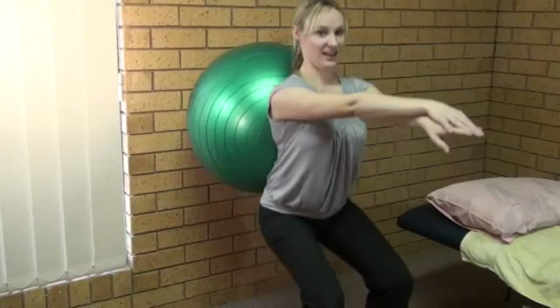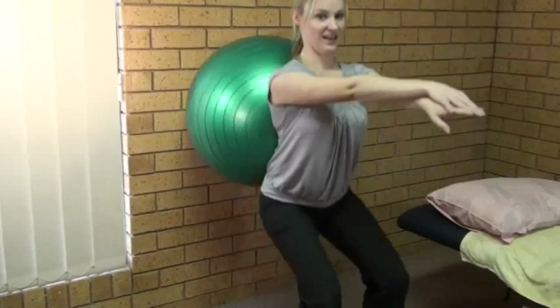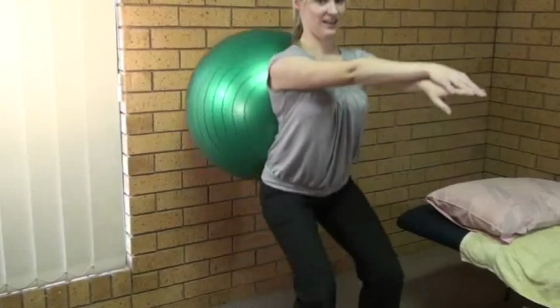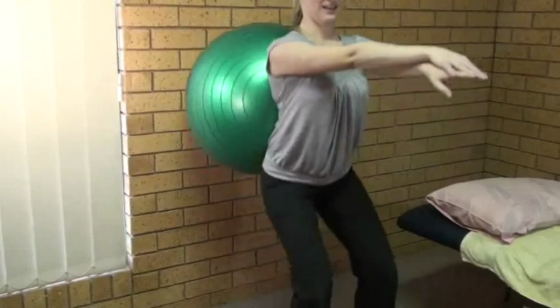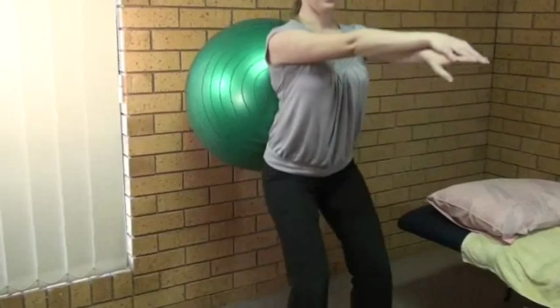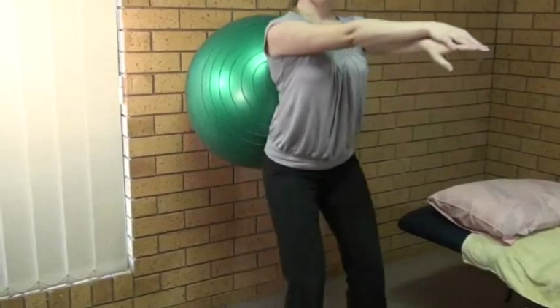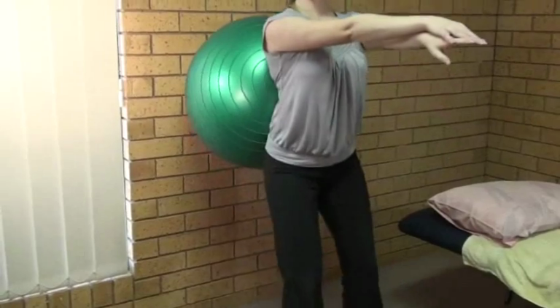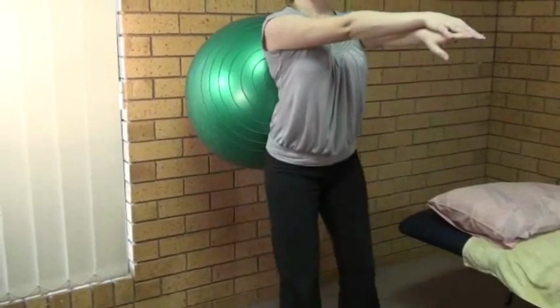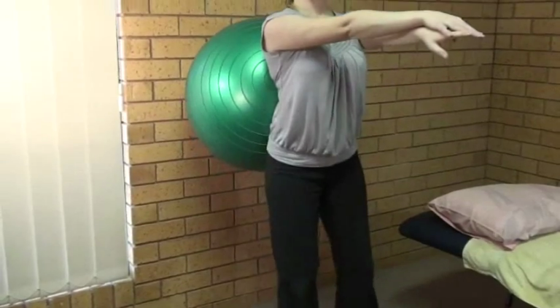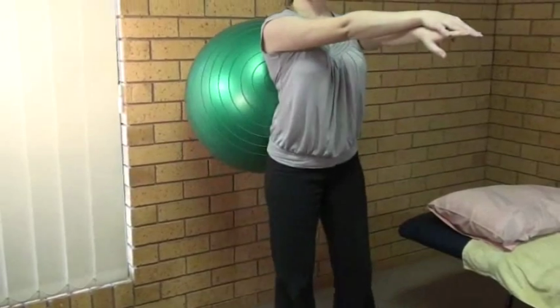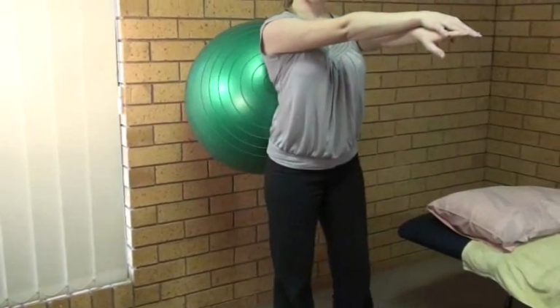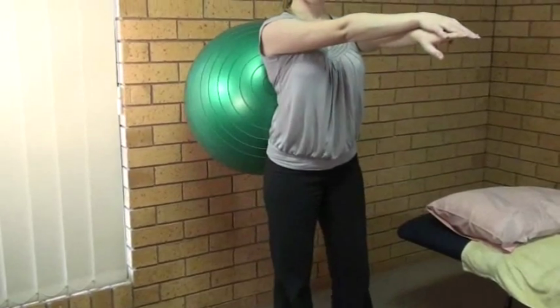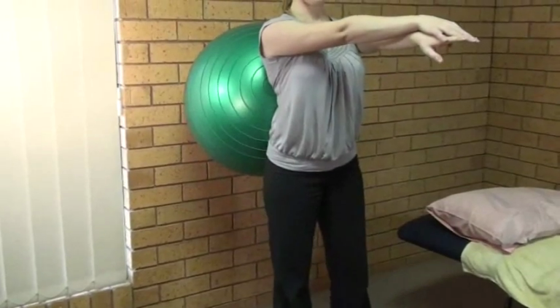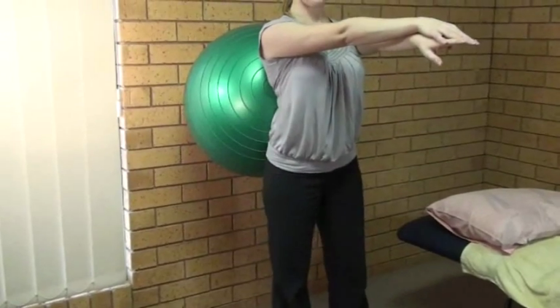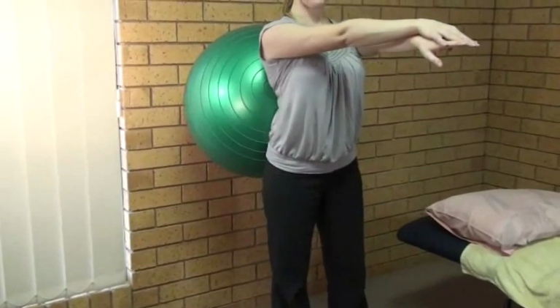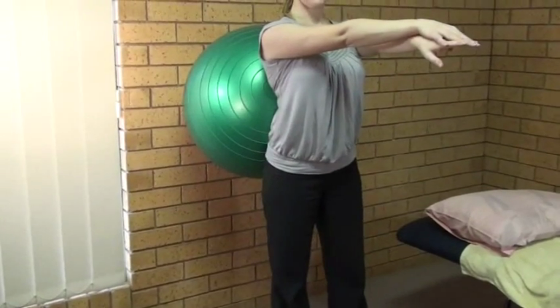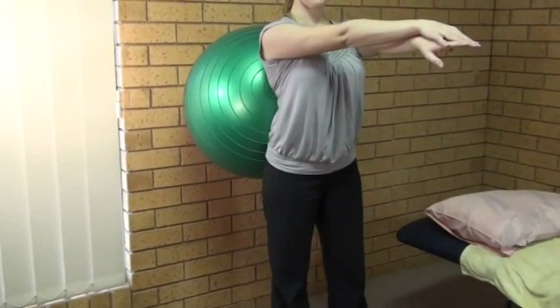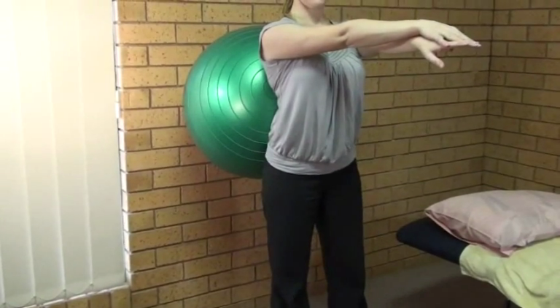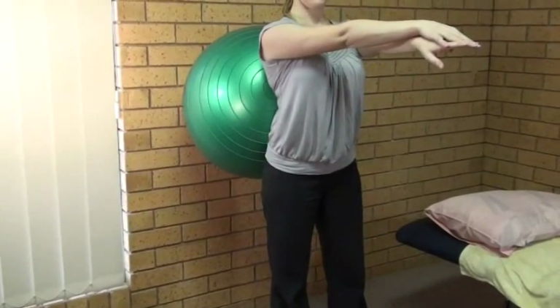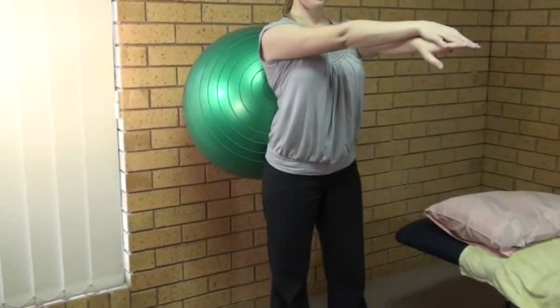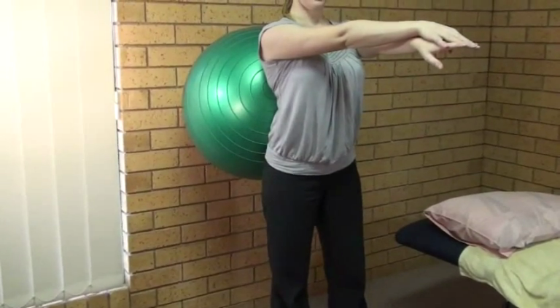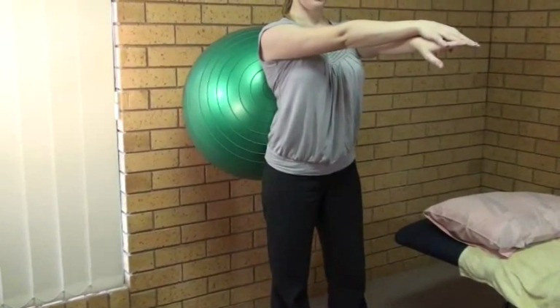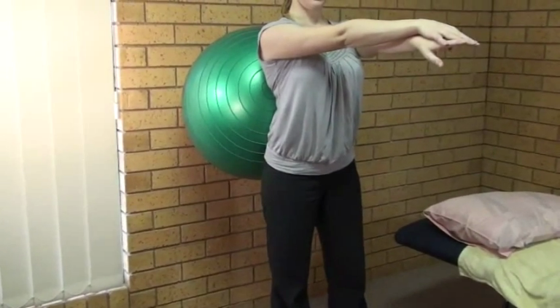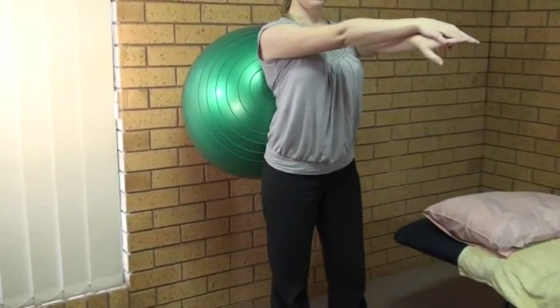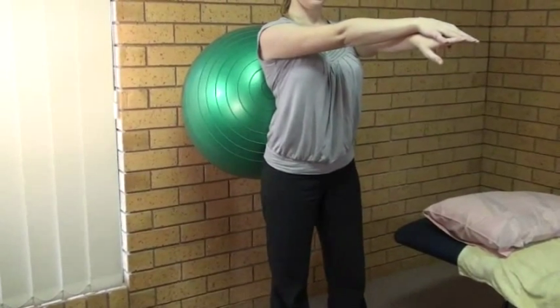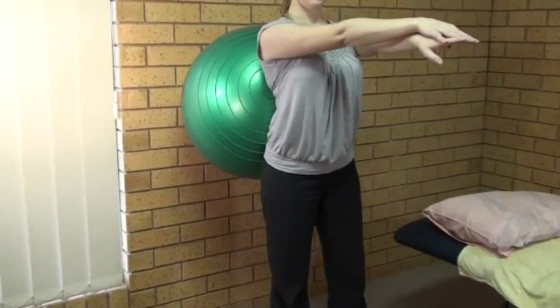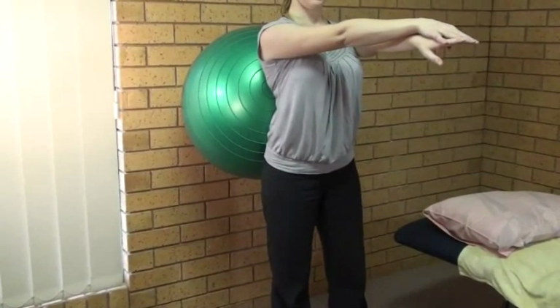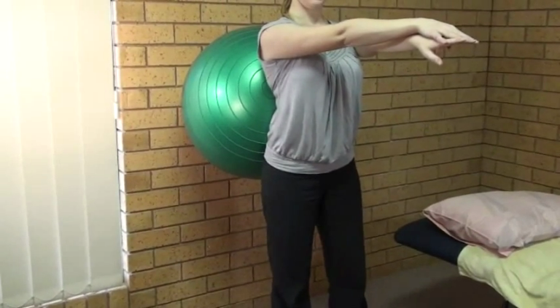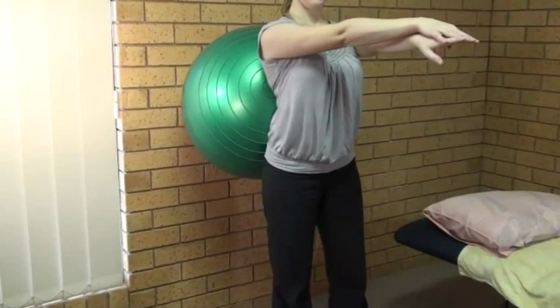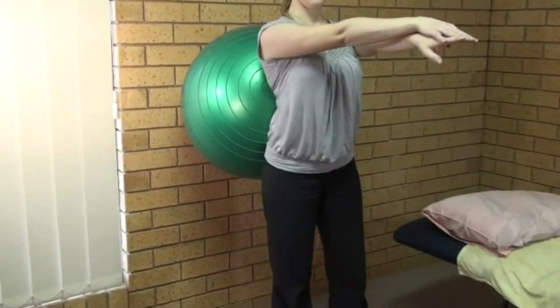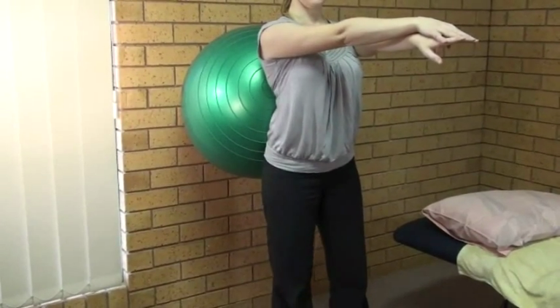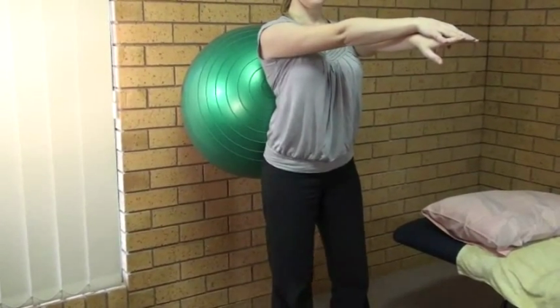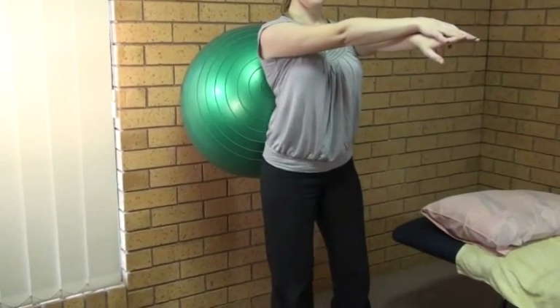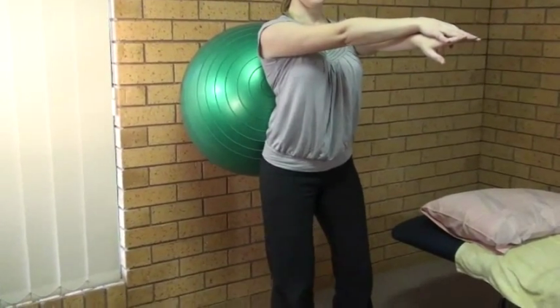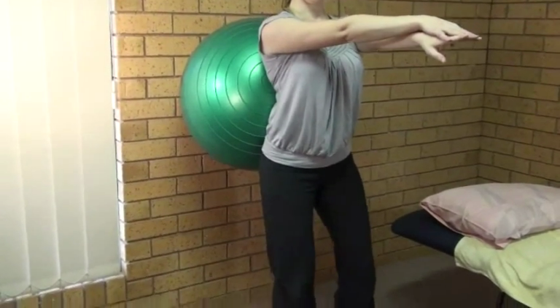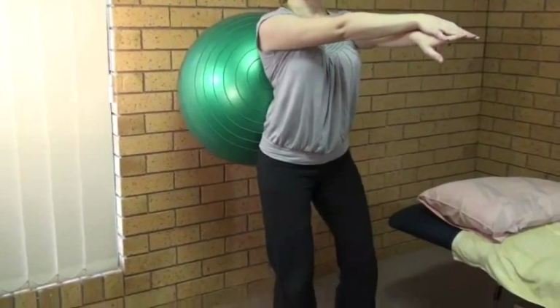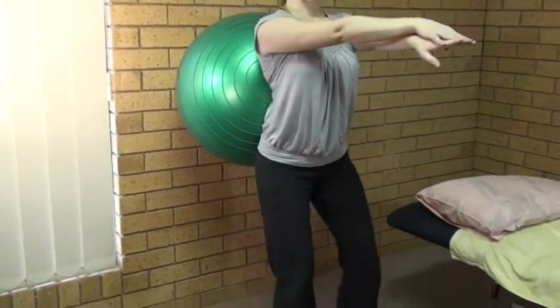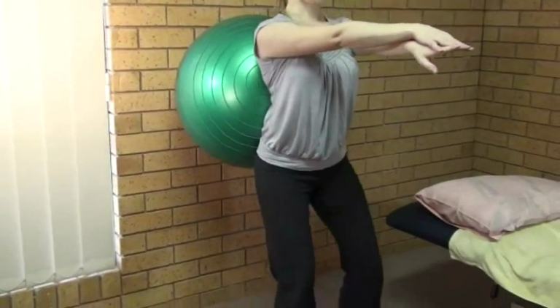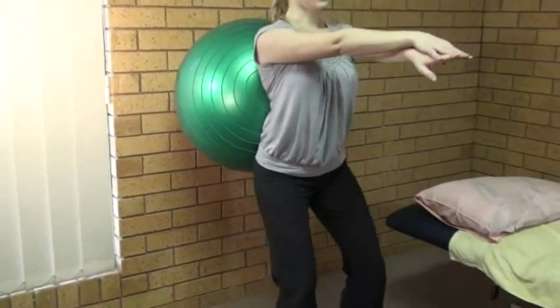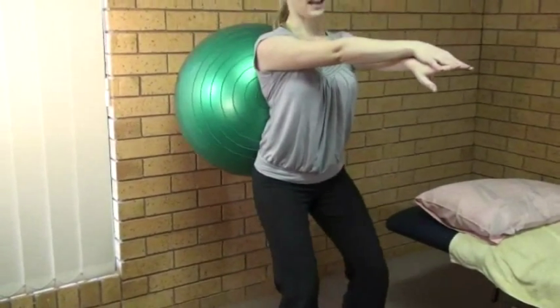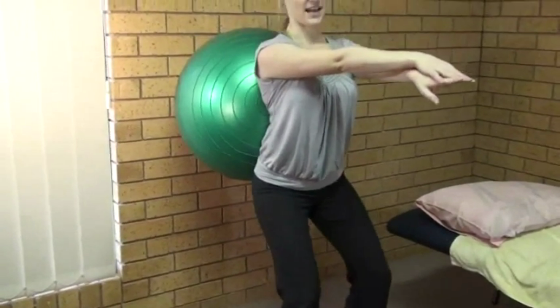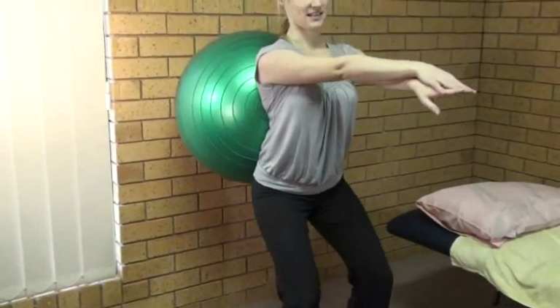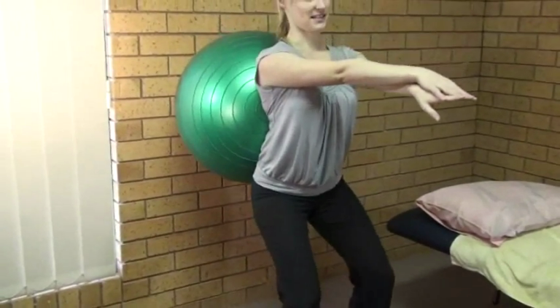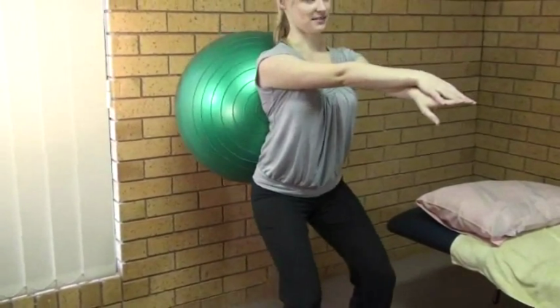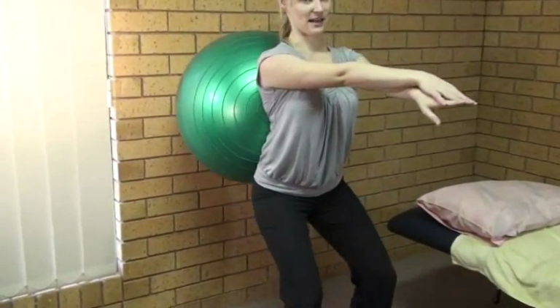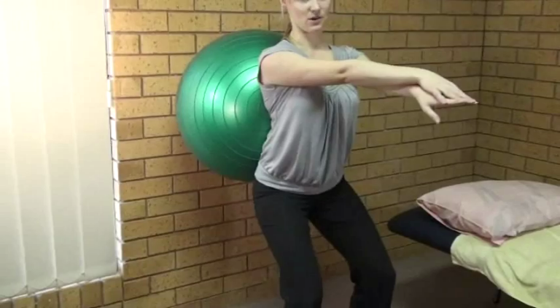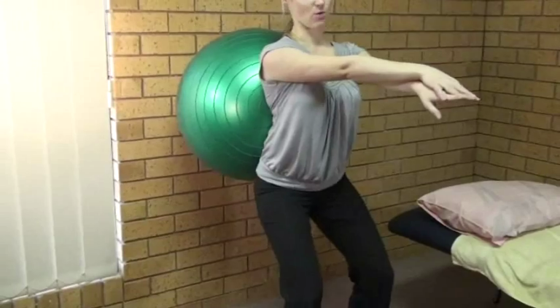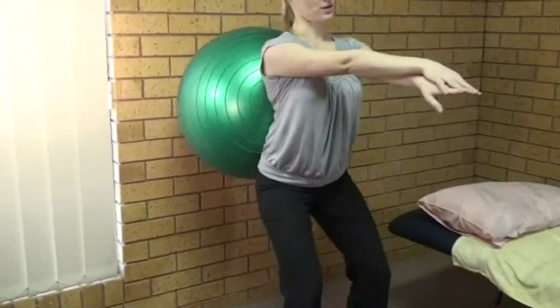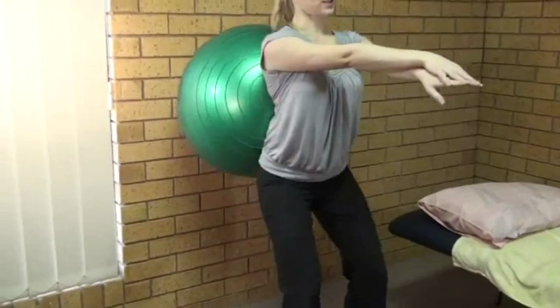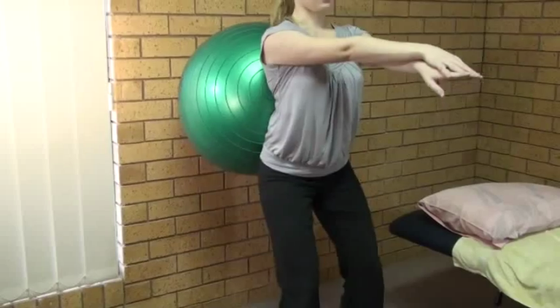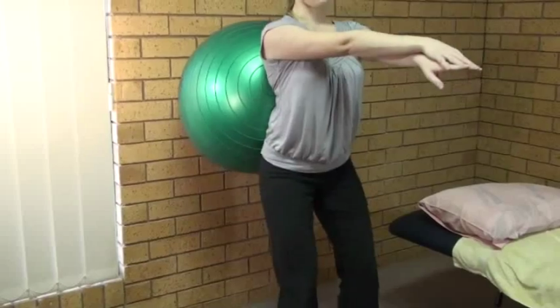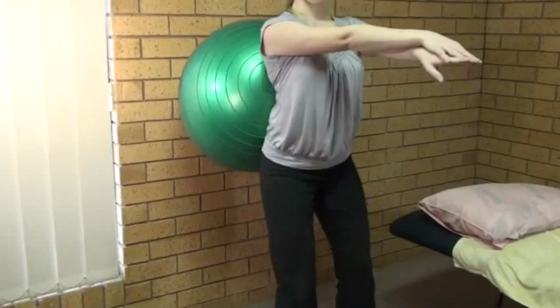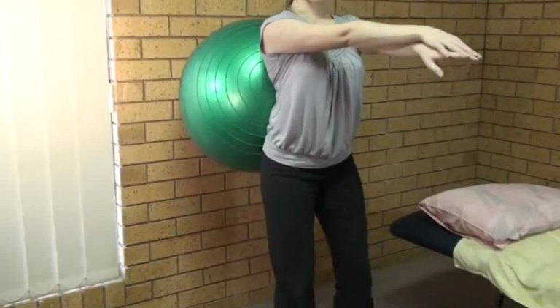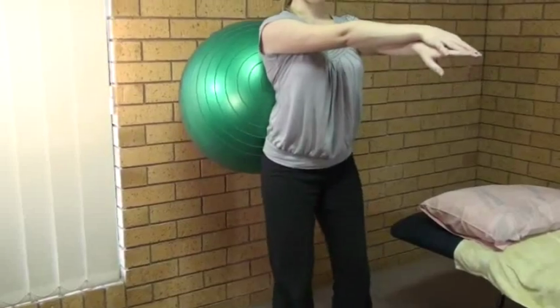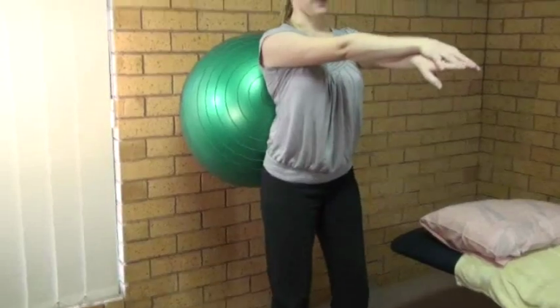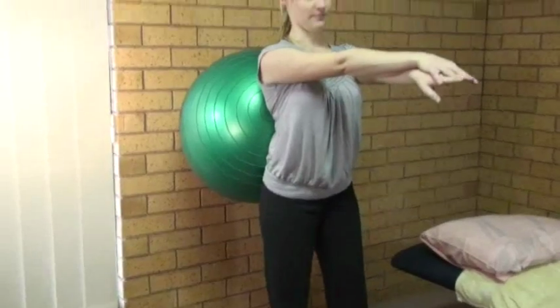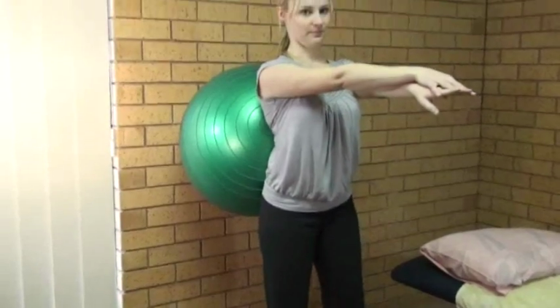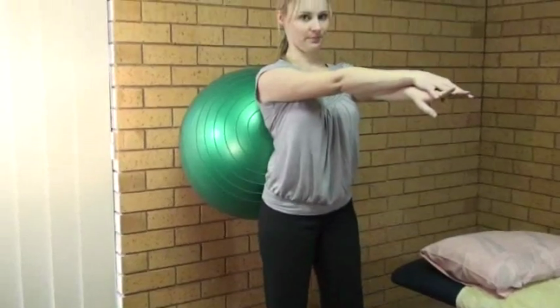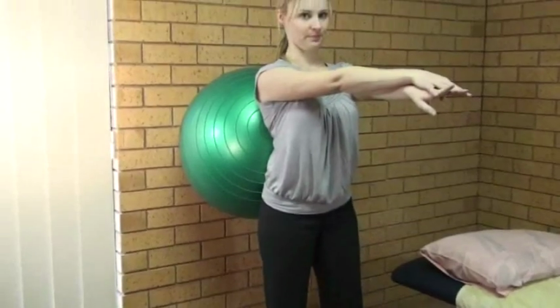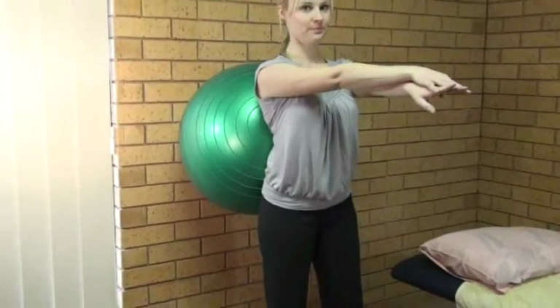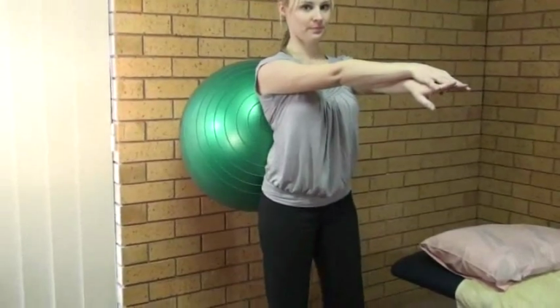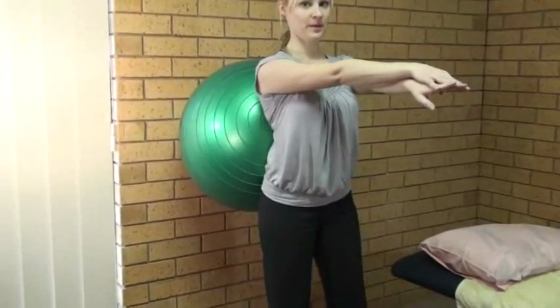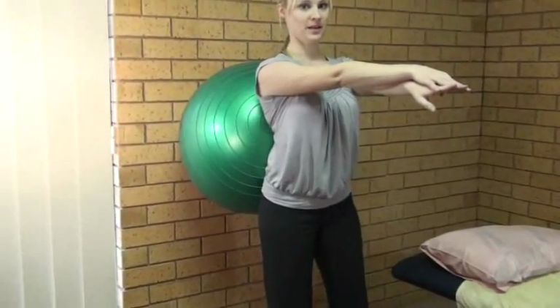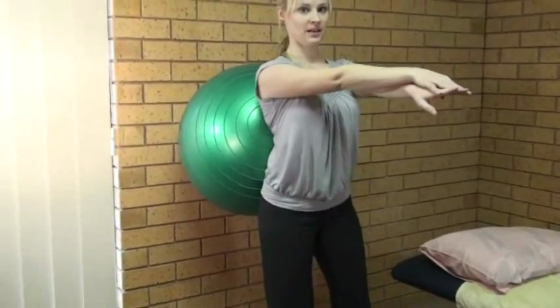And Sarah, for those people who can't really bend down far, is it okay if they...? It's okay, just a quarter squat would be fine. Great.